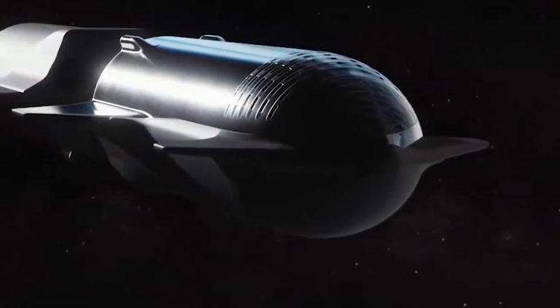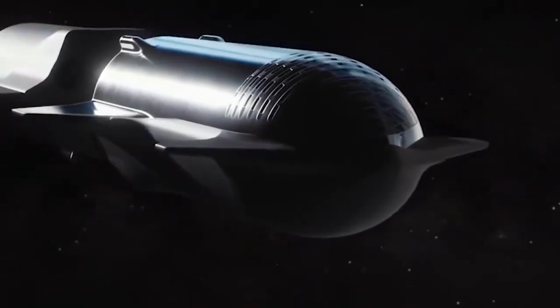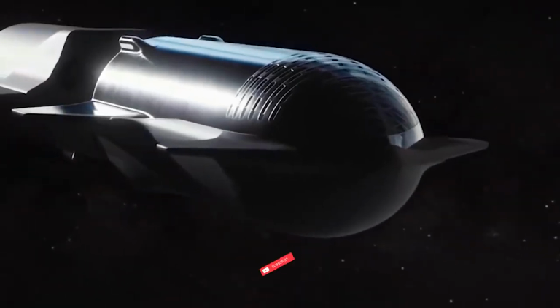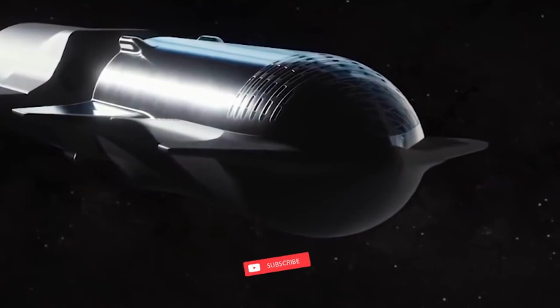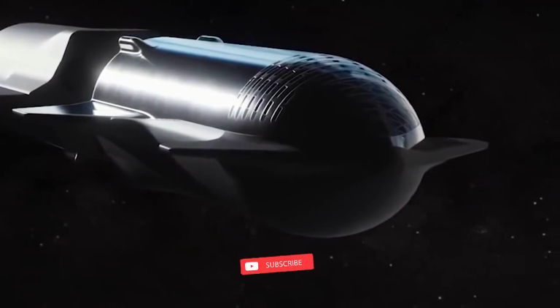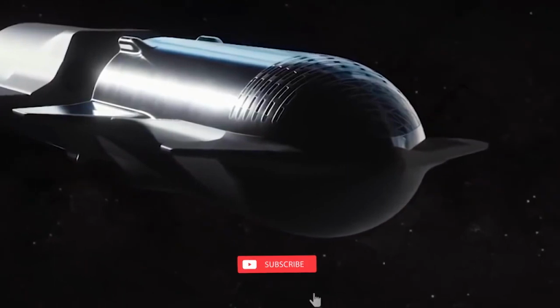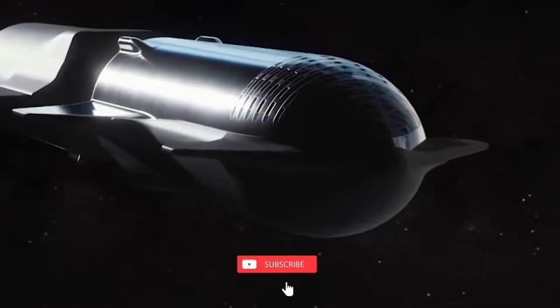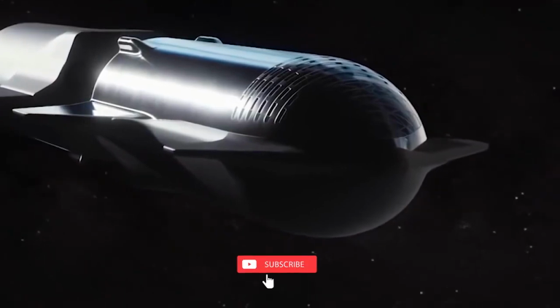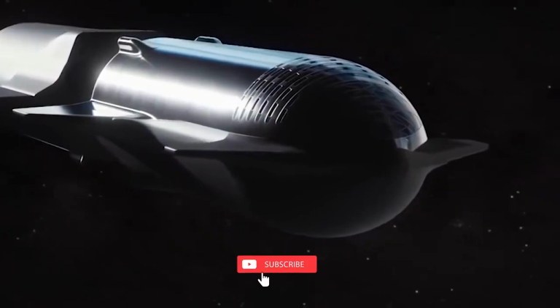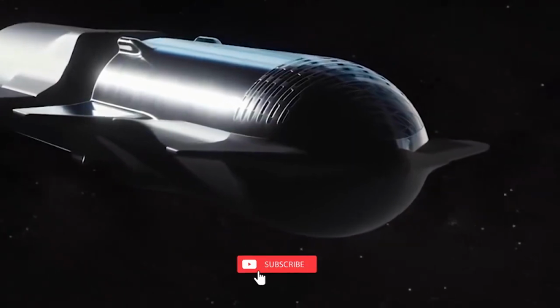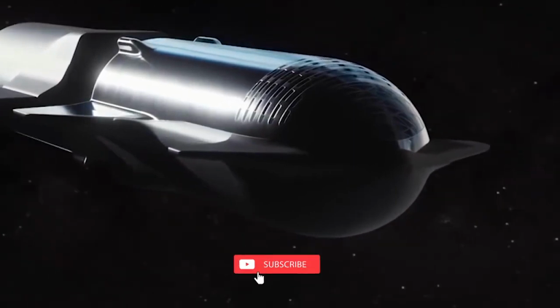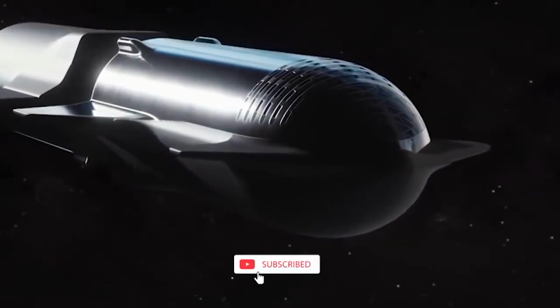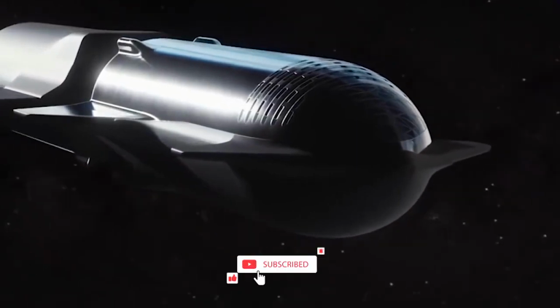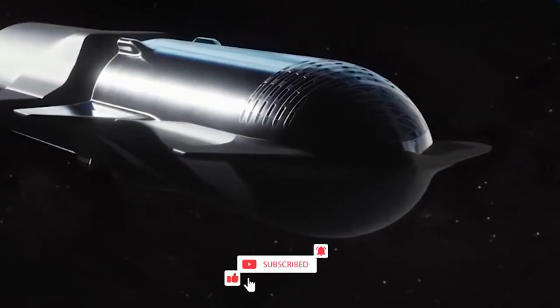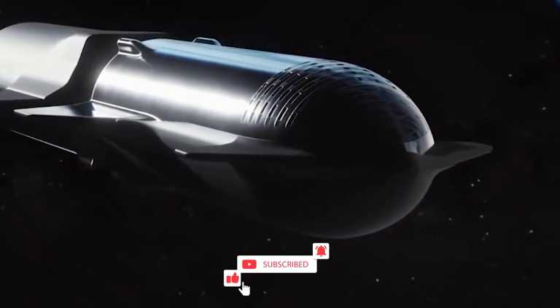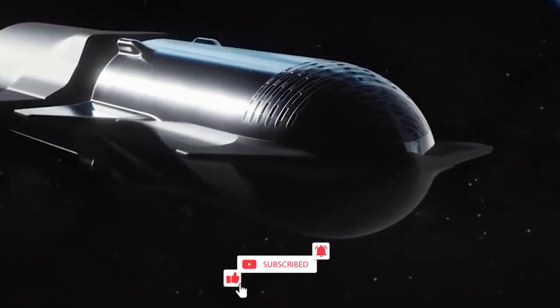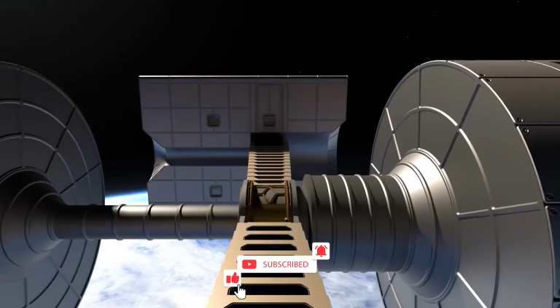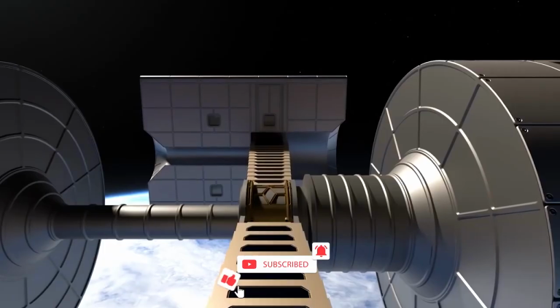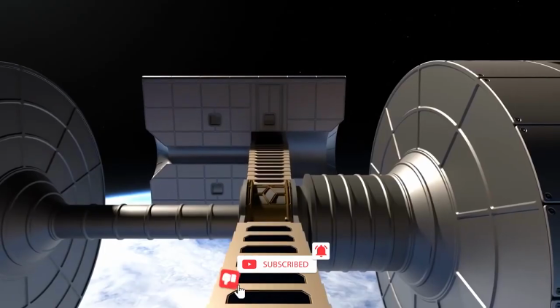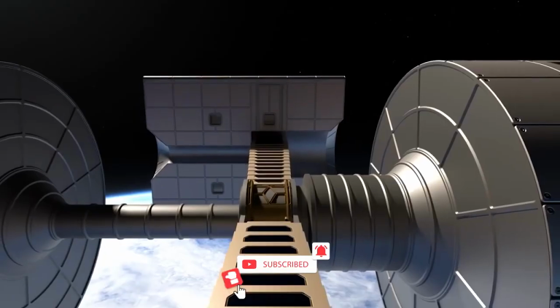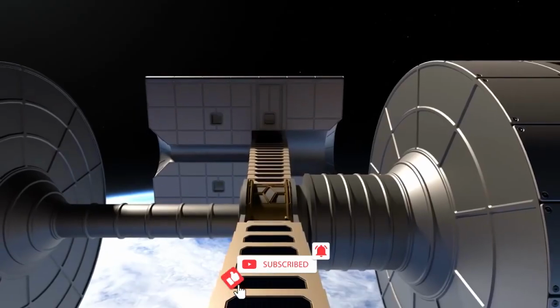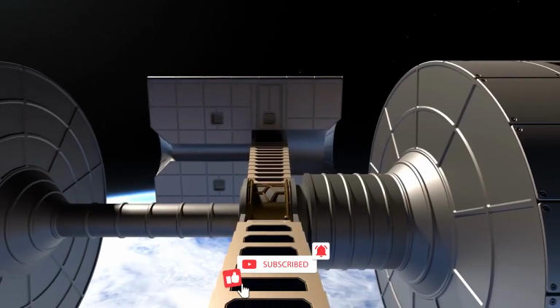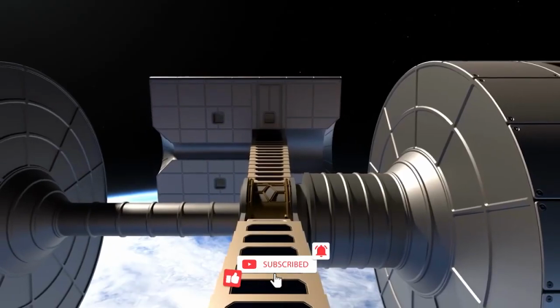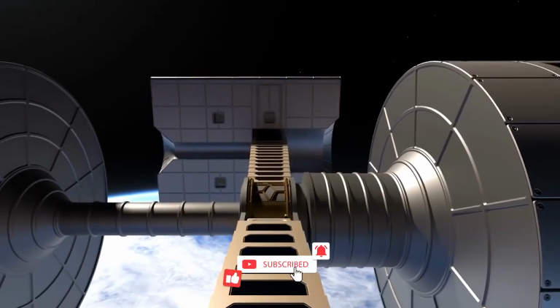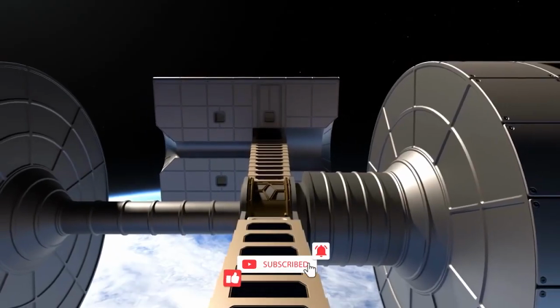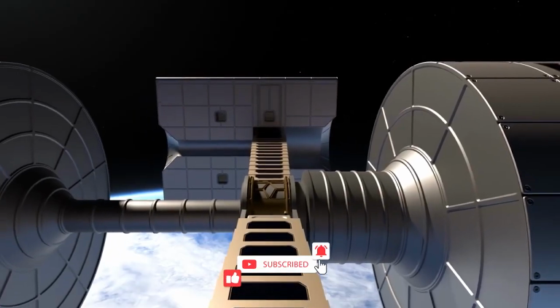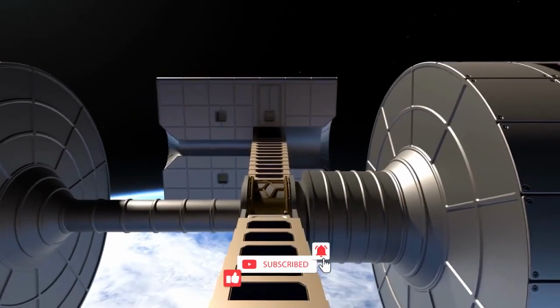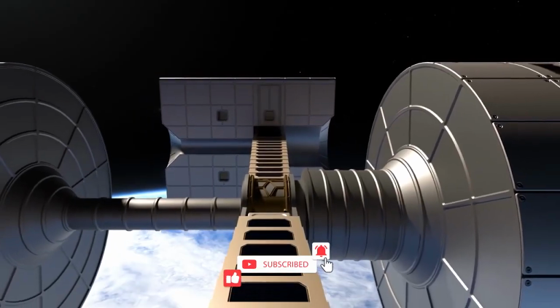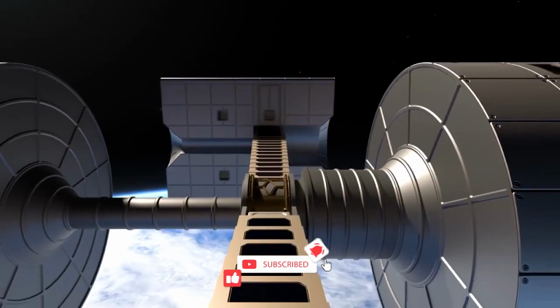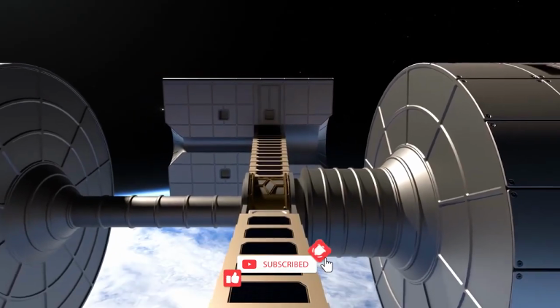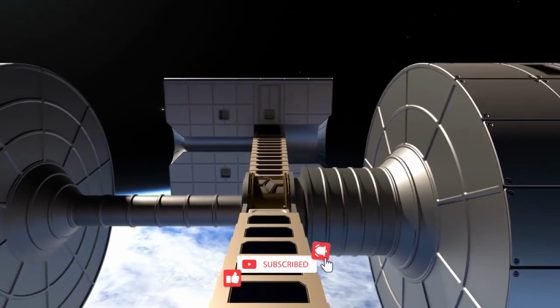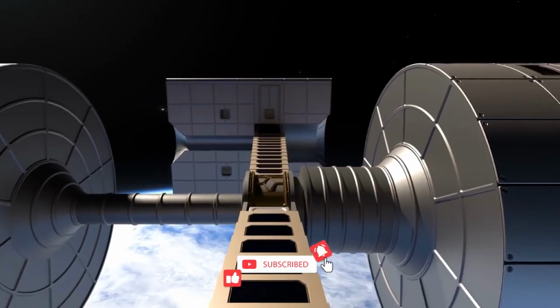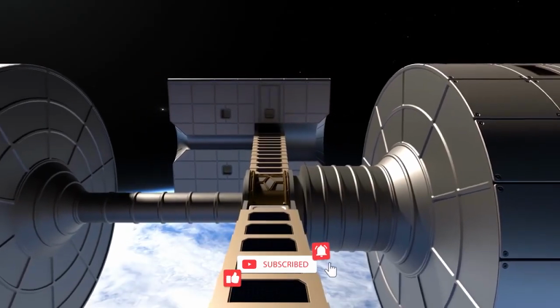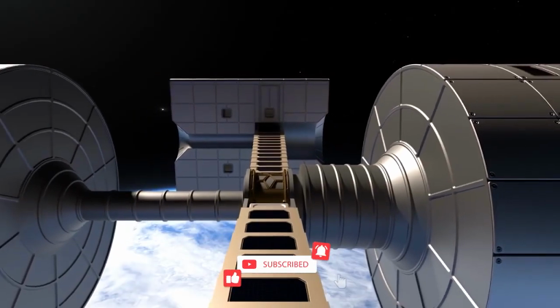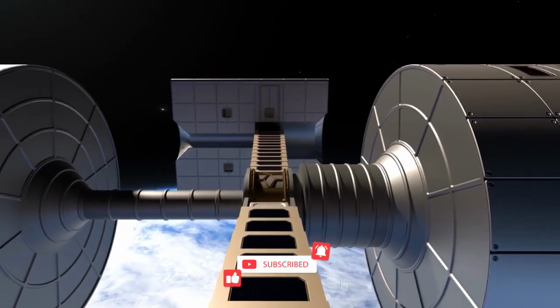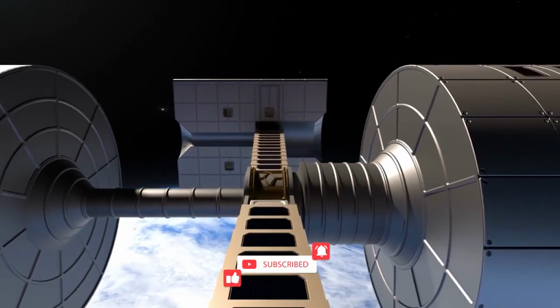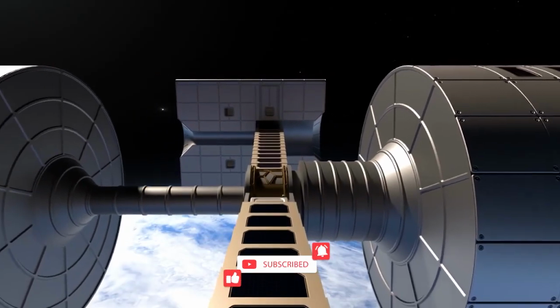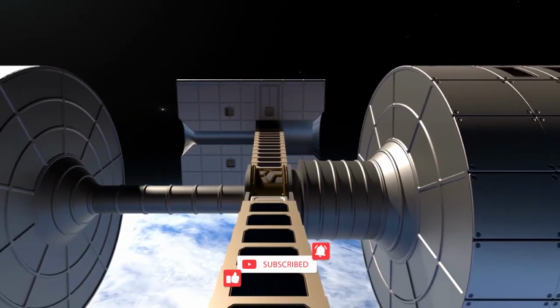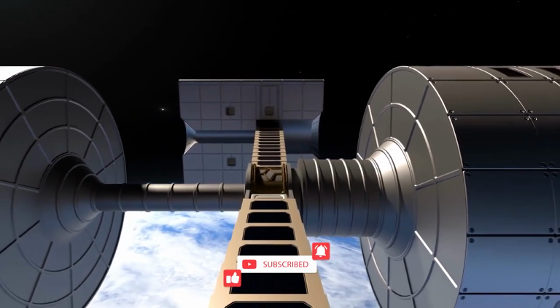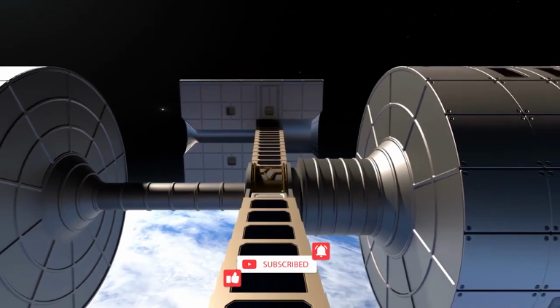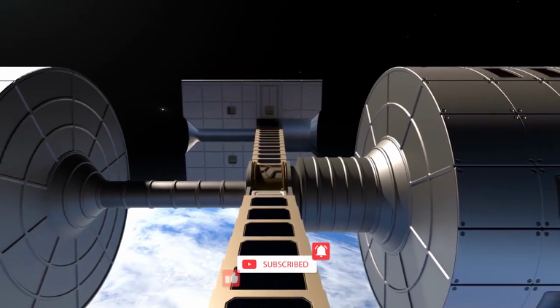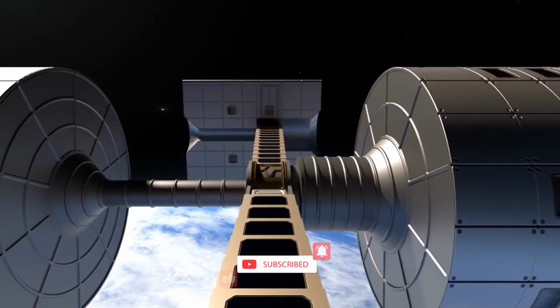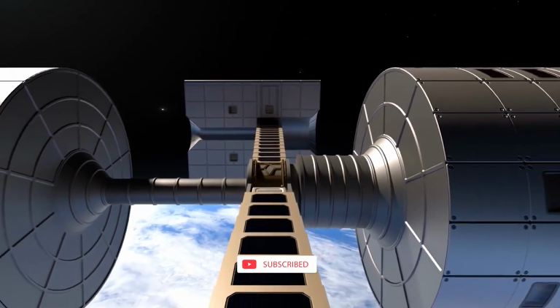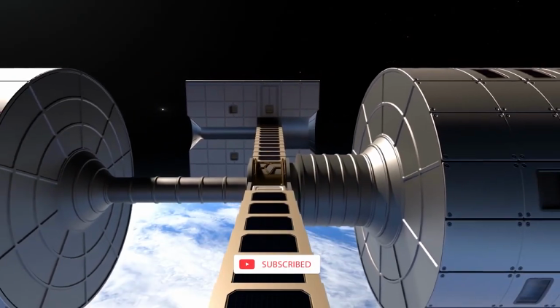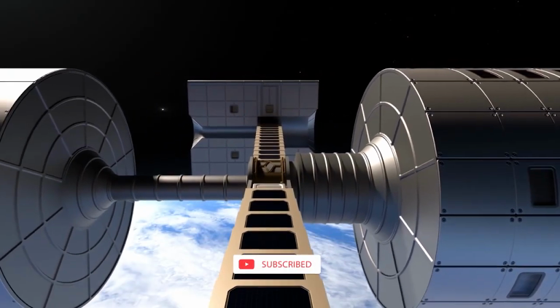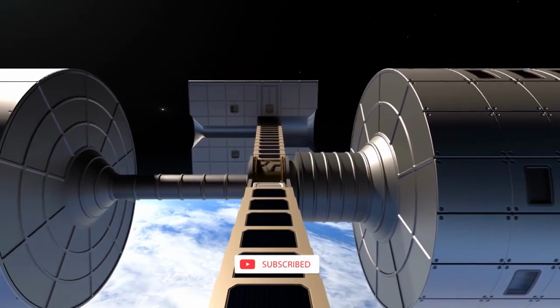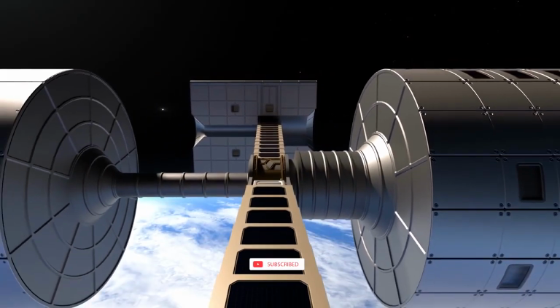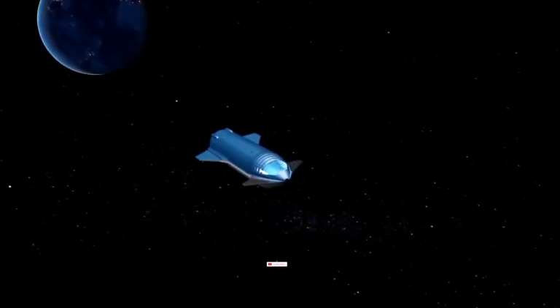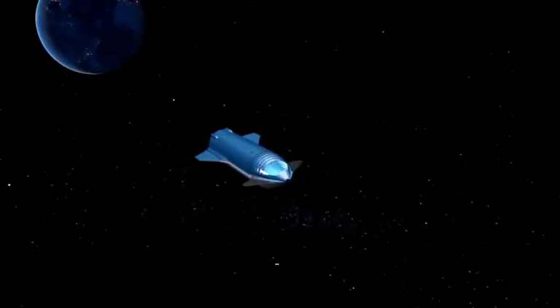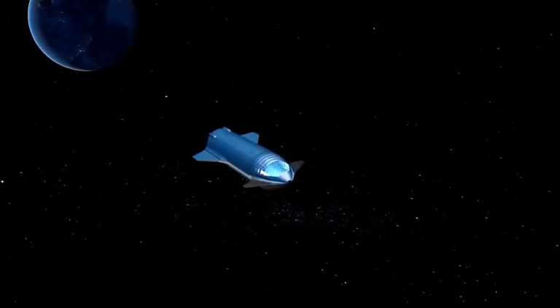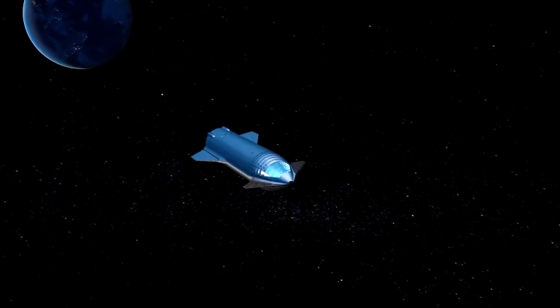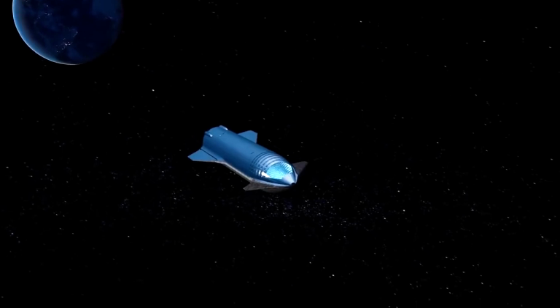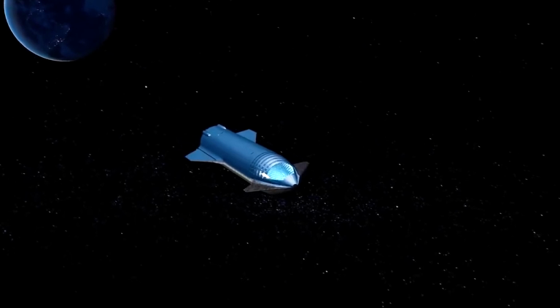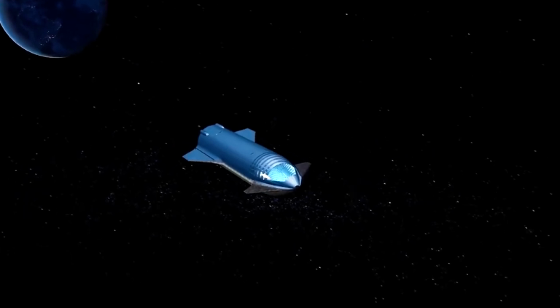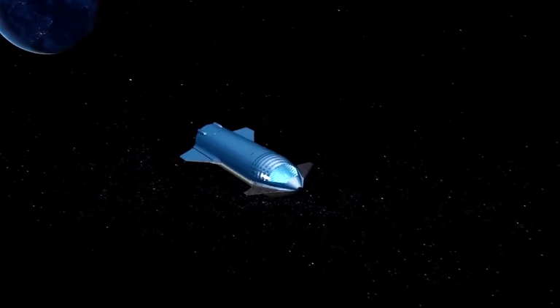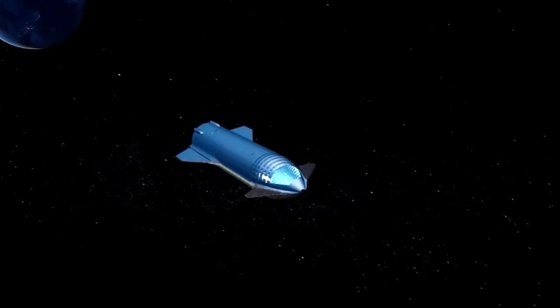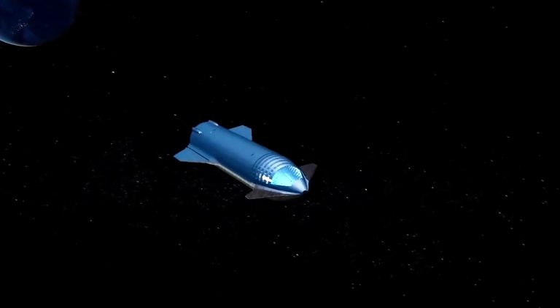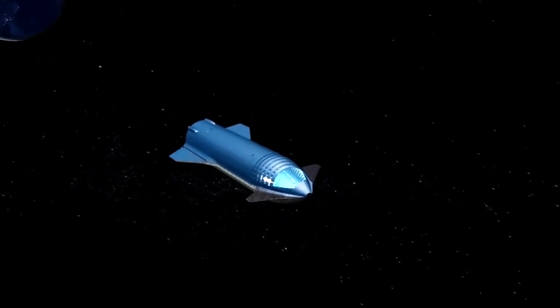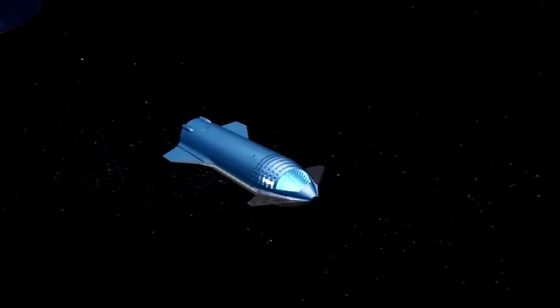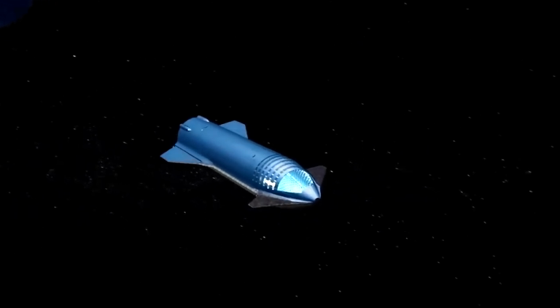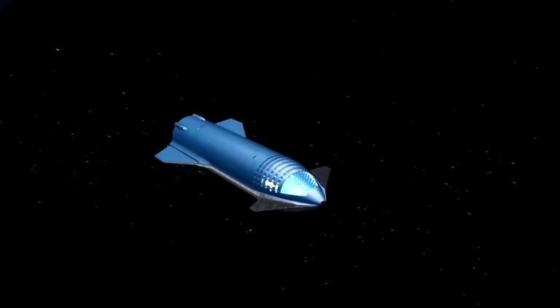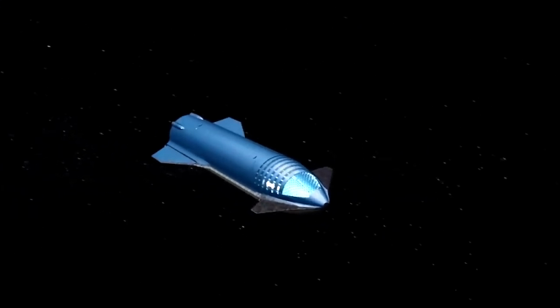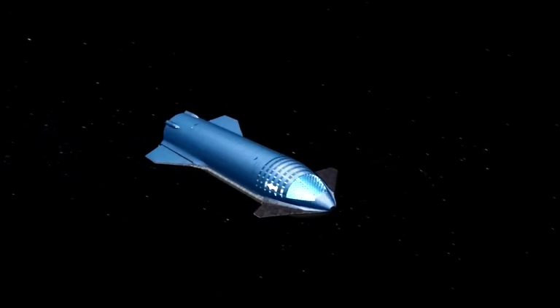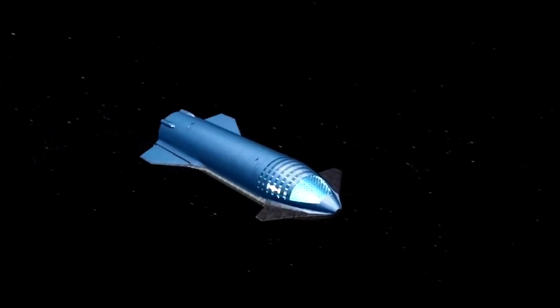Do you want to know the complete details about this Starship? Then don't skip the video and watch till the end. Let's get started.